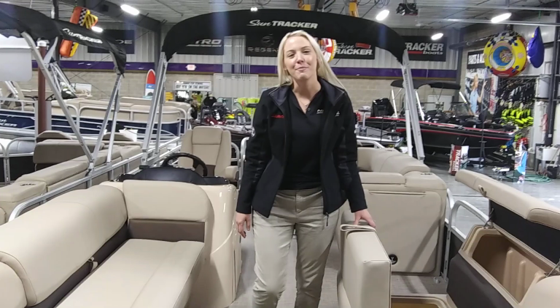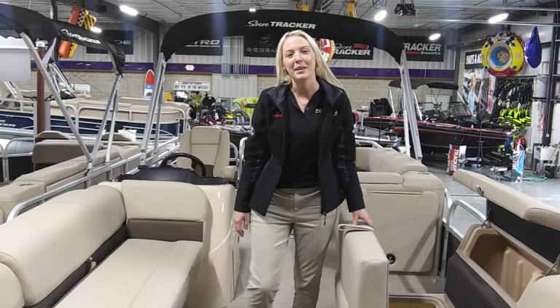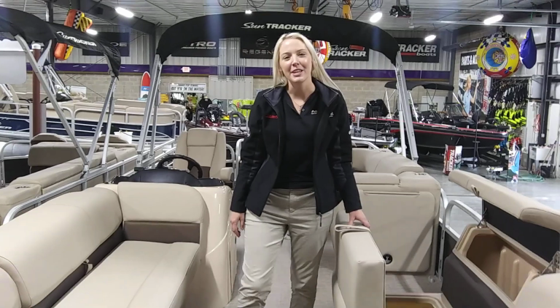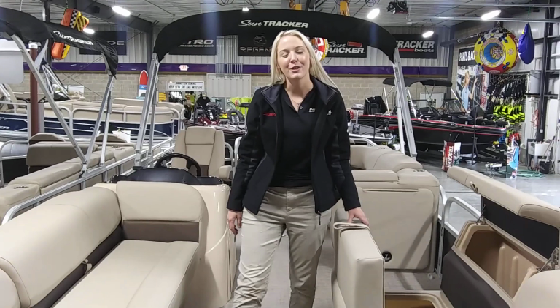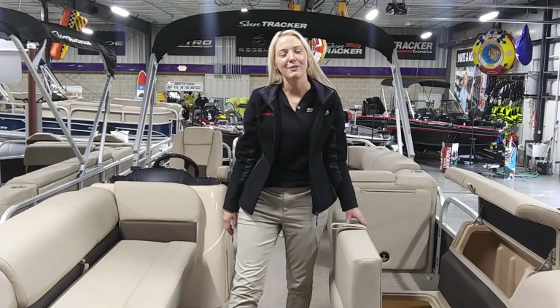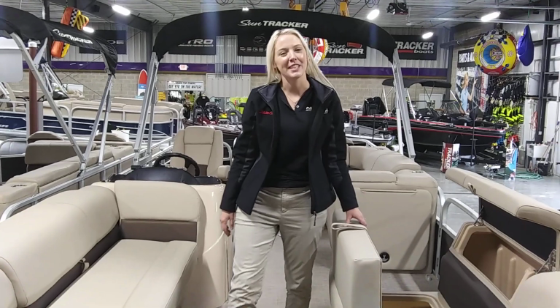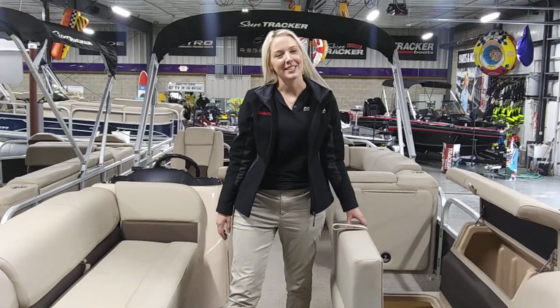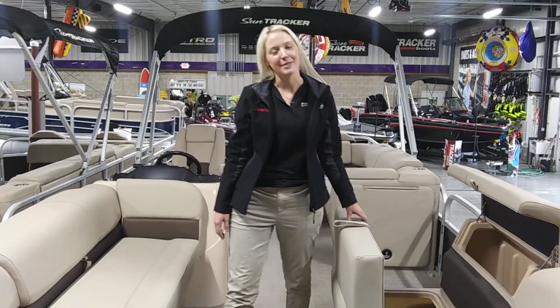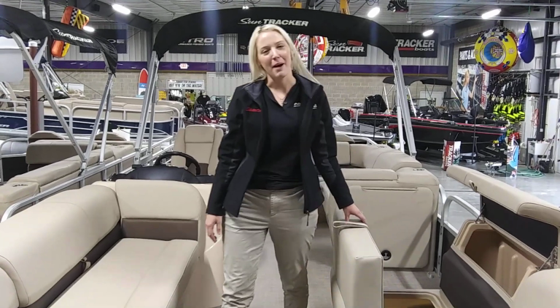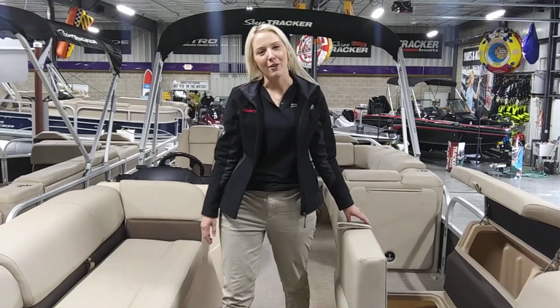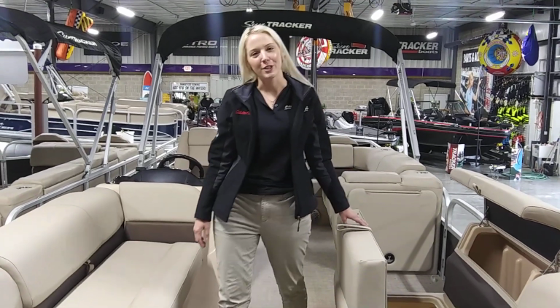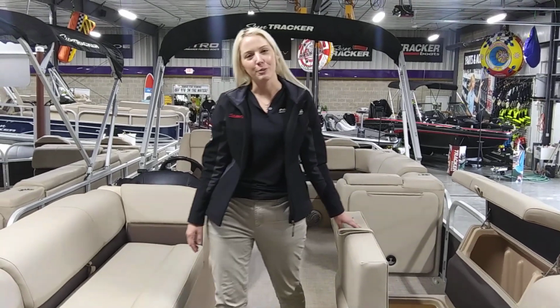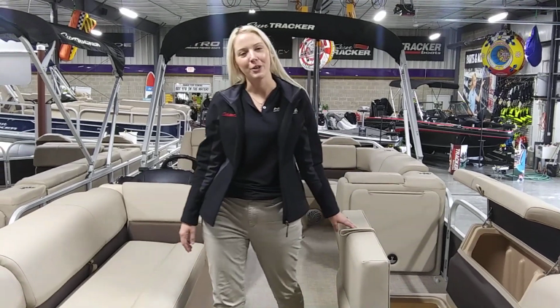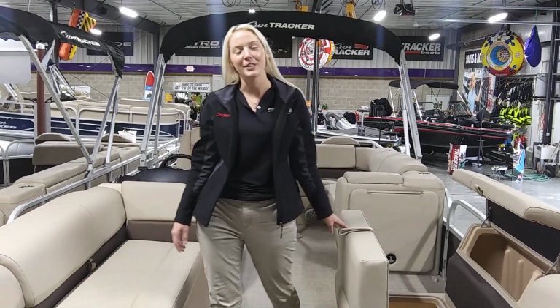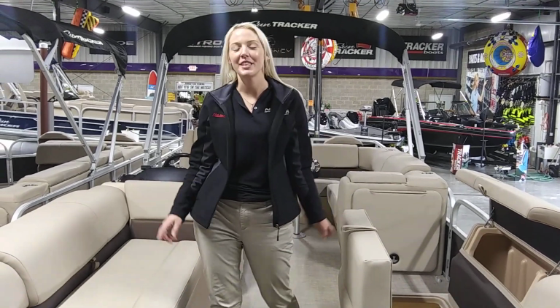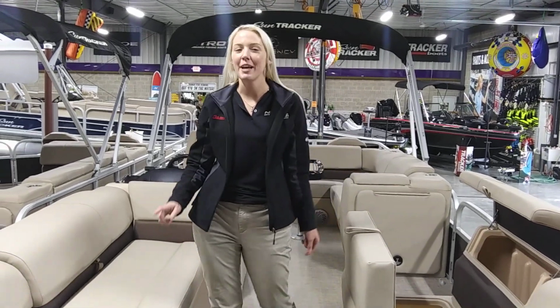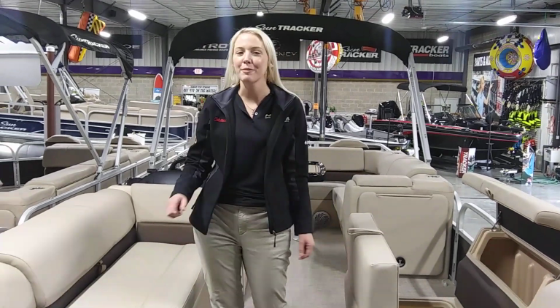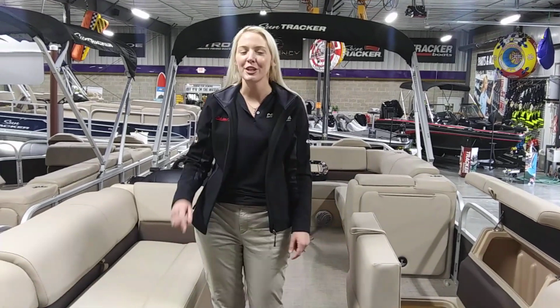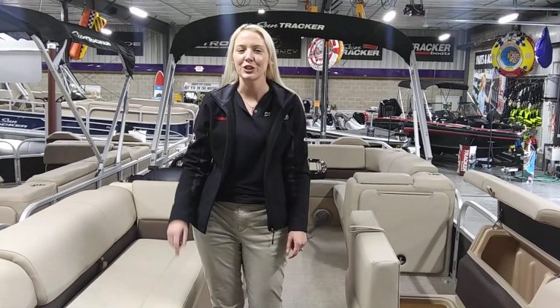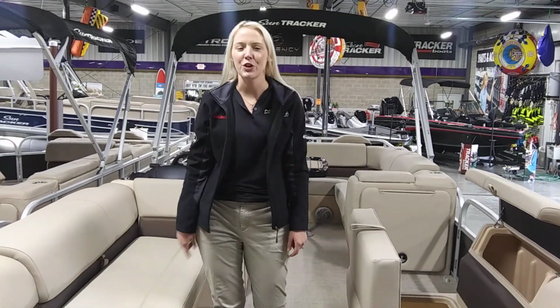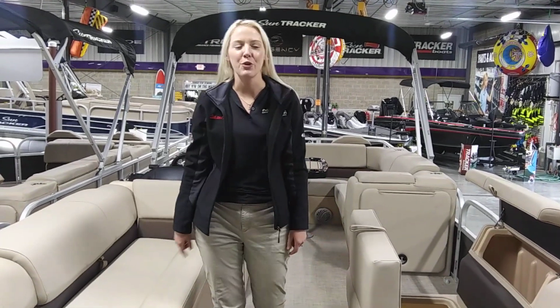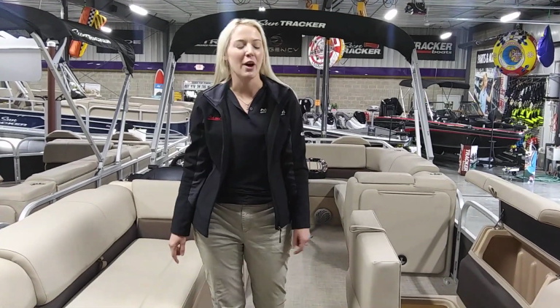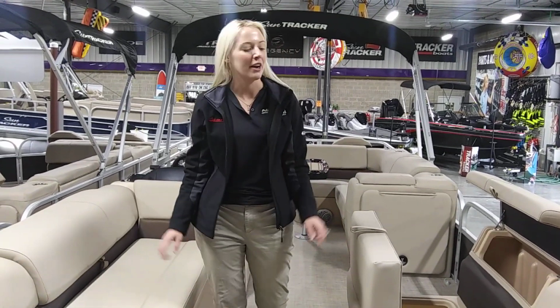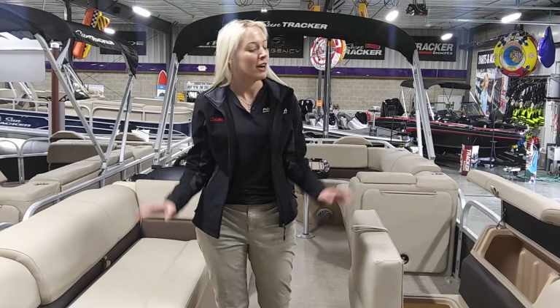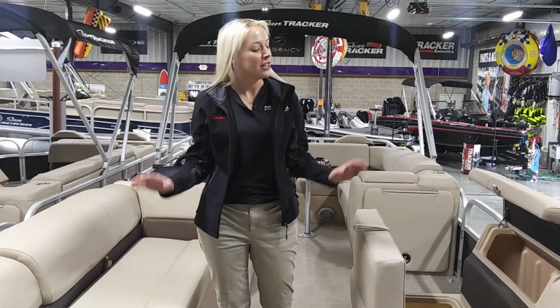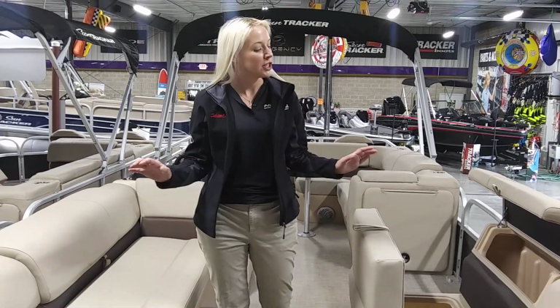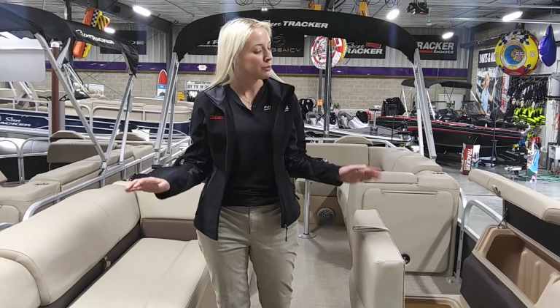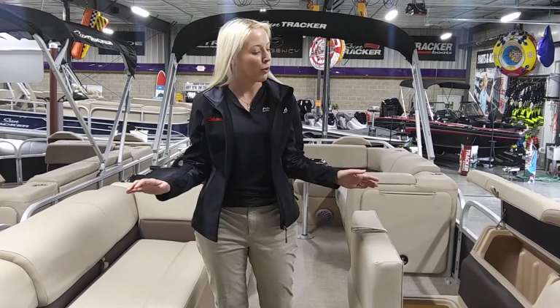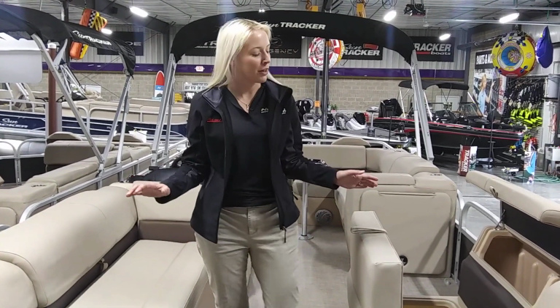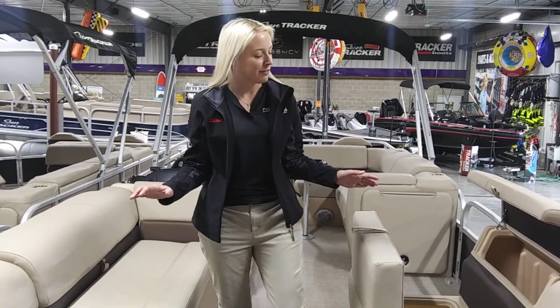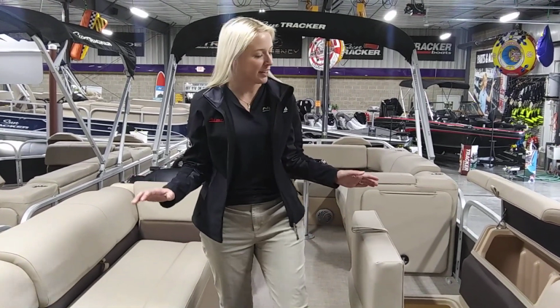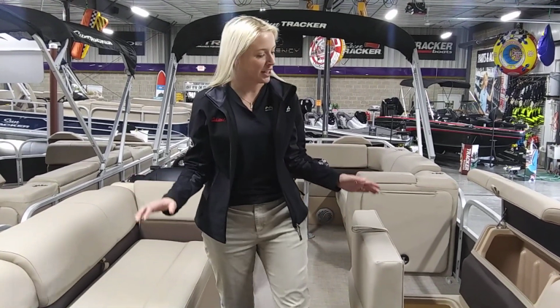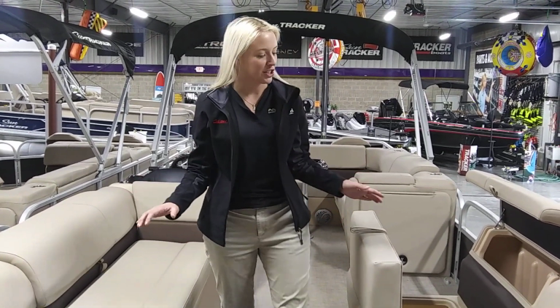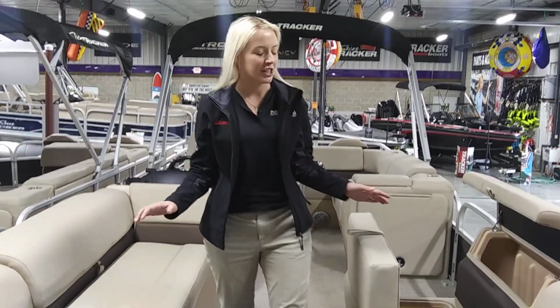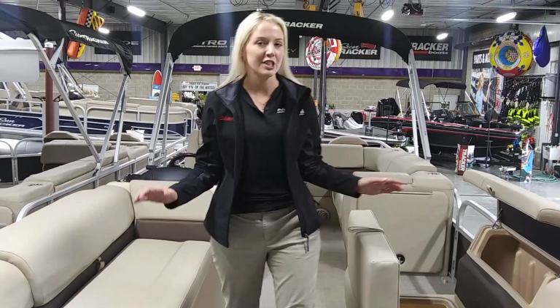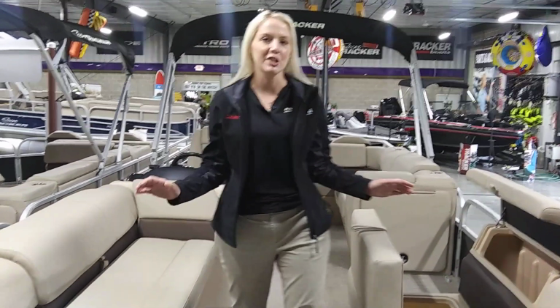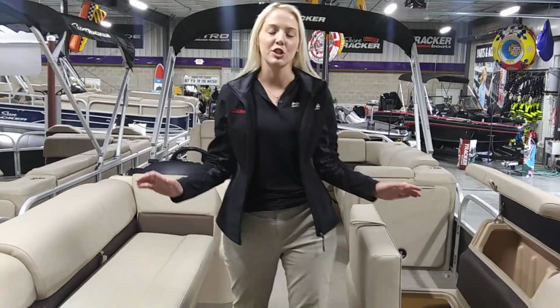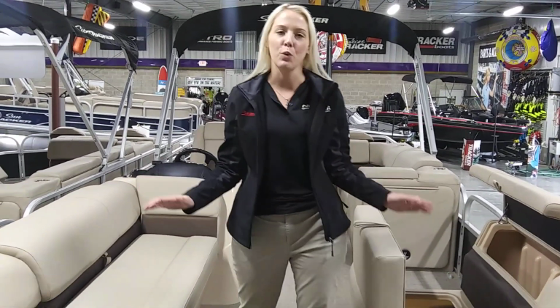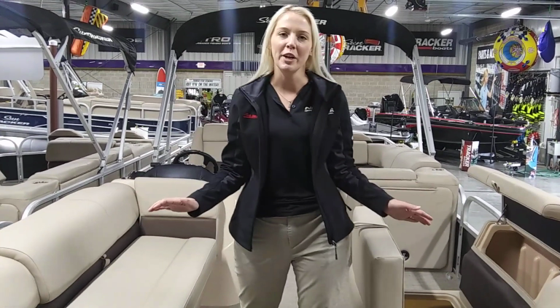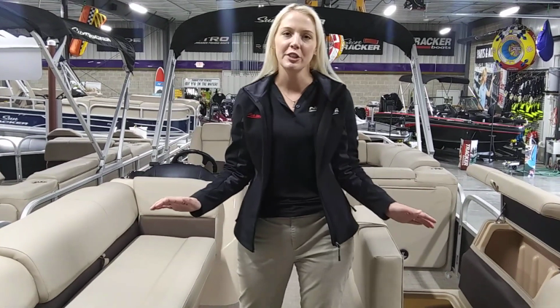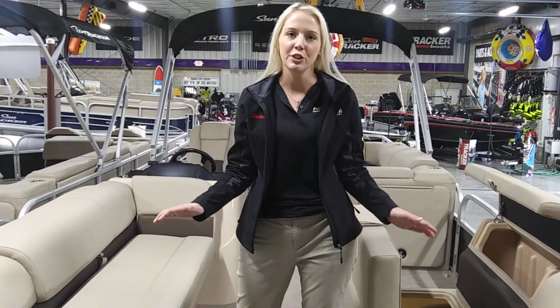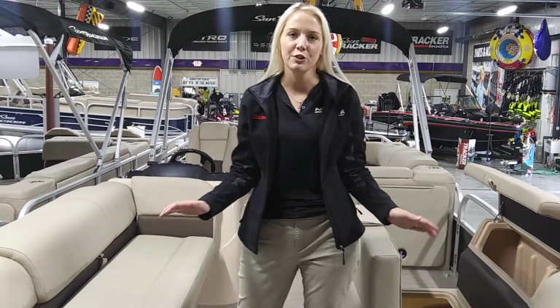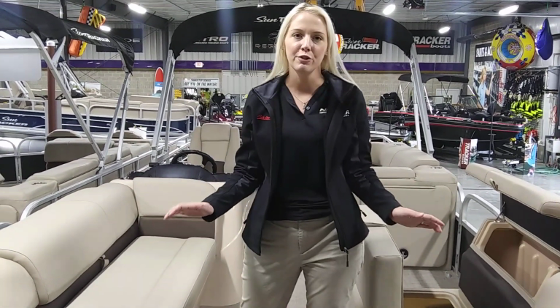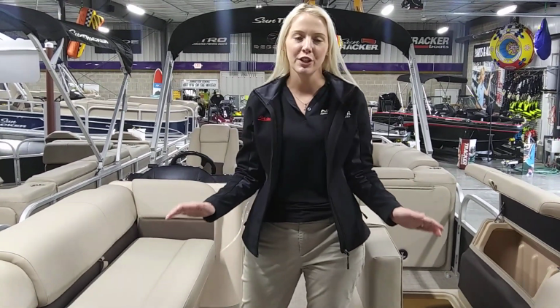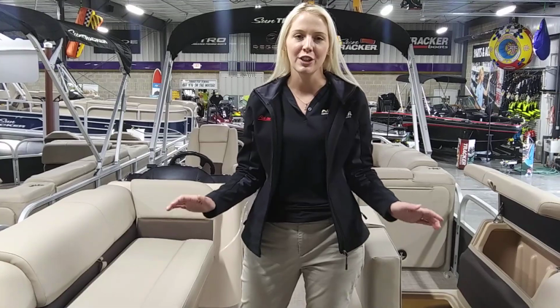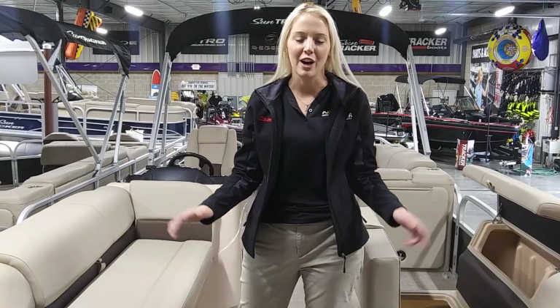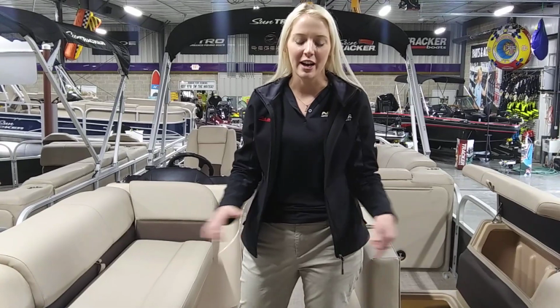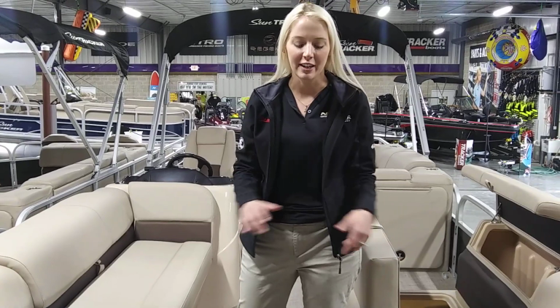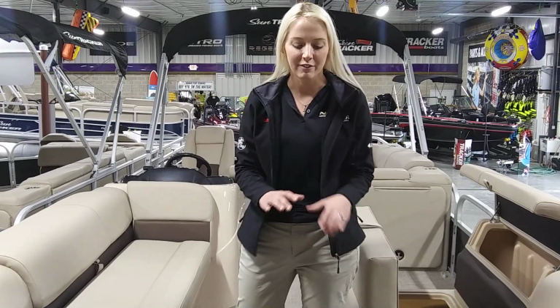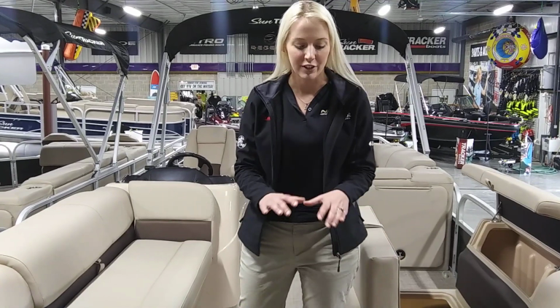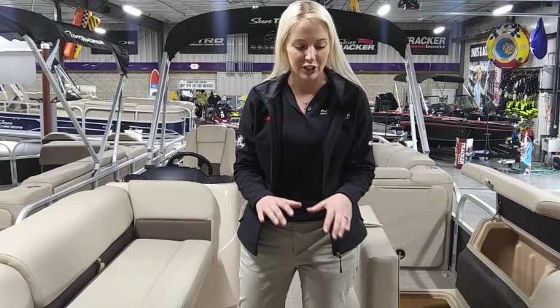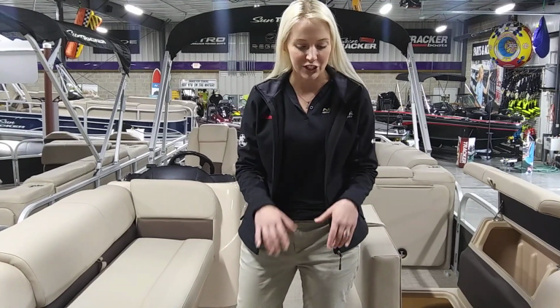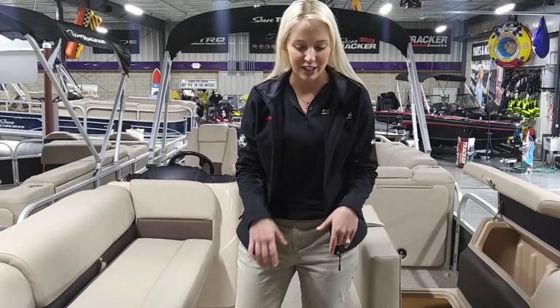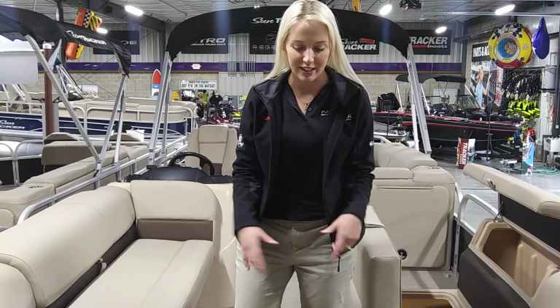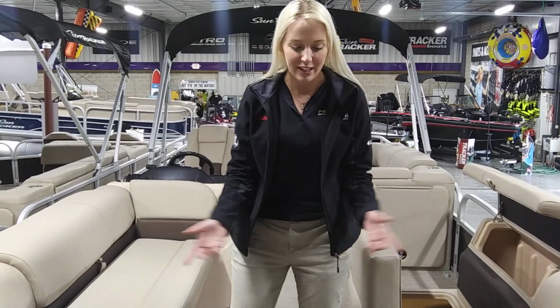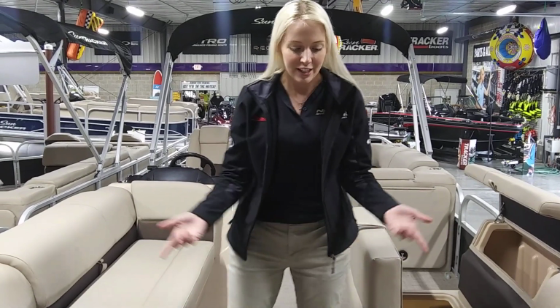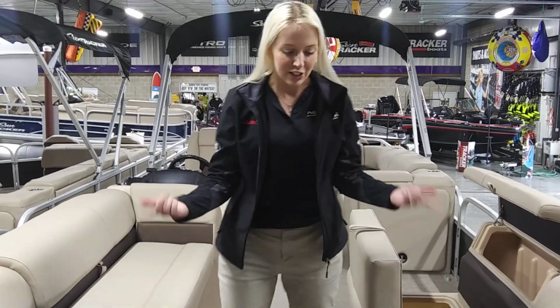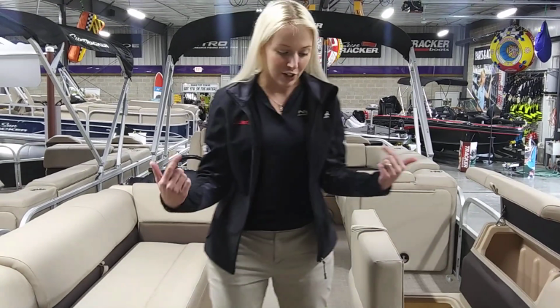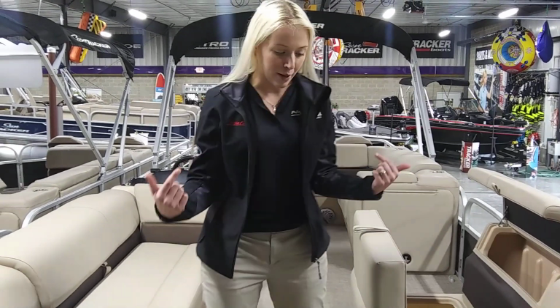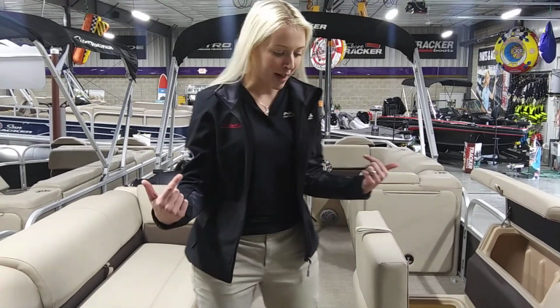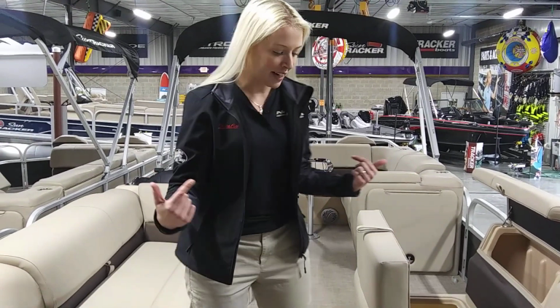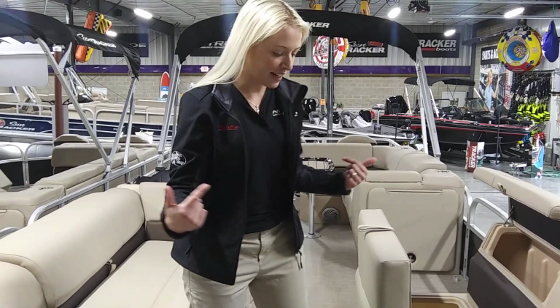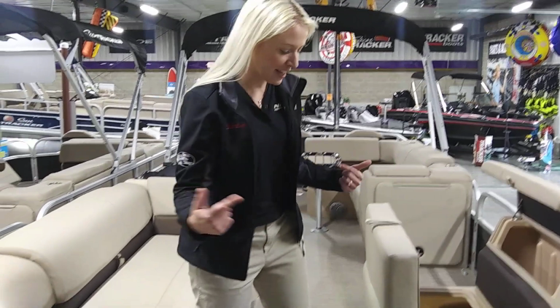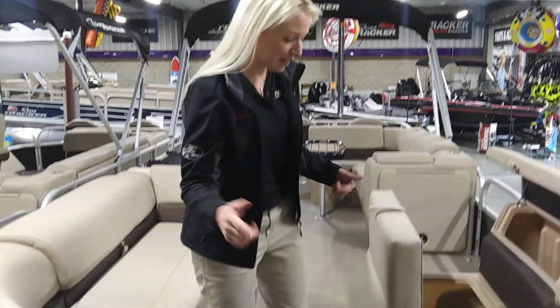Mindy with Bethesda Power Sports. Today I'm going to show you our Sport Fish. This is the 22-foot long version. Come on in here.